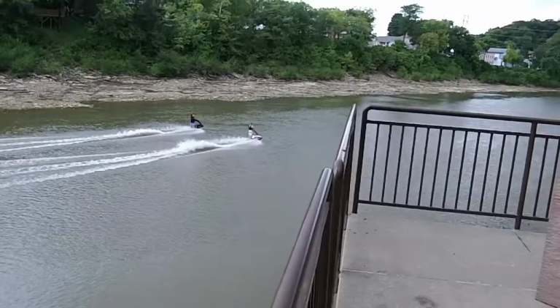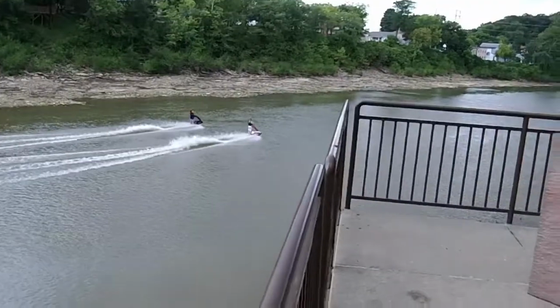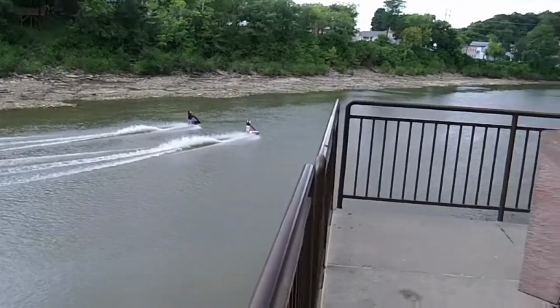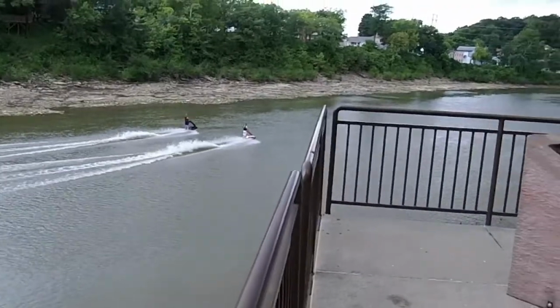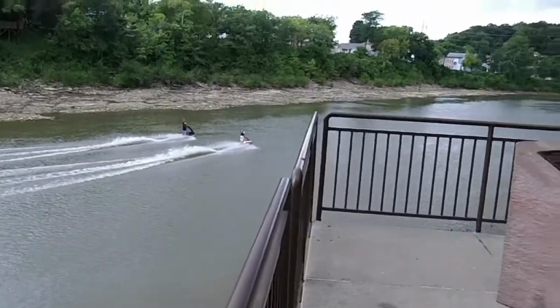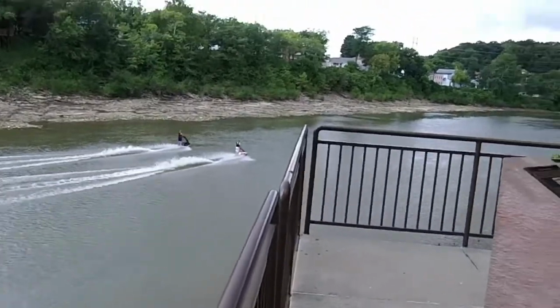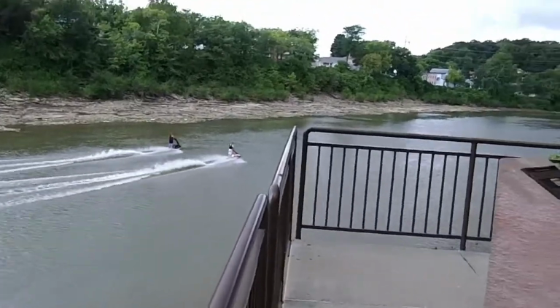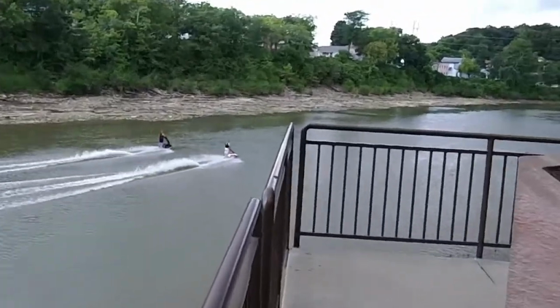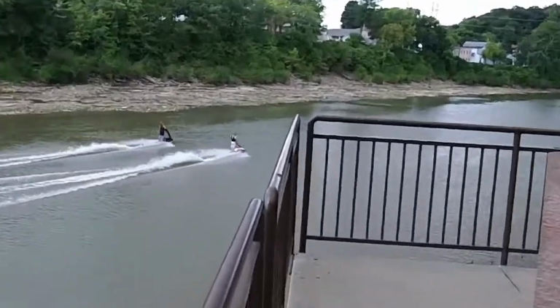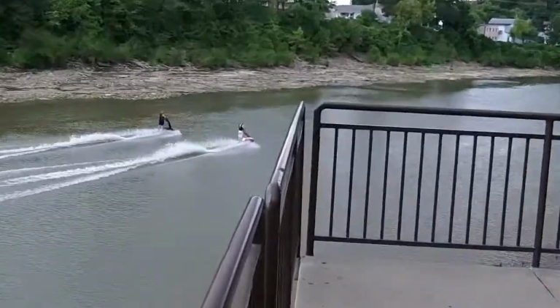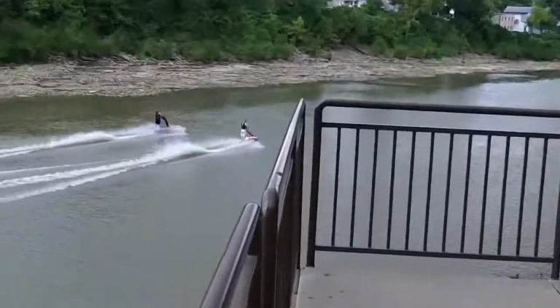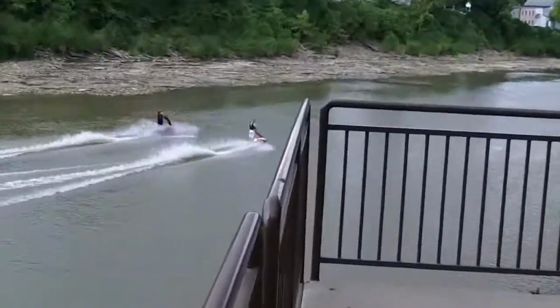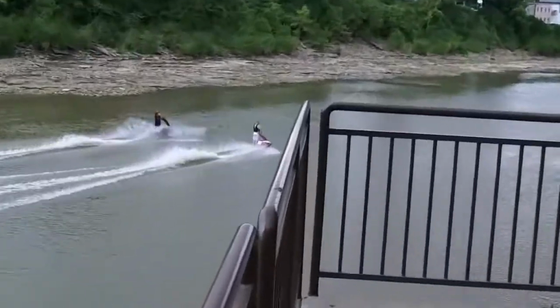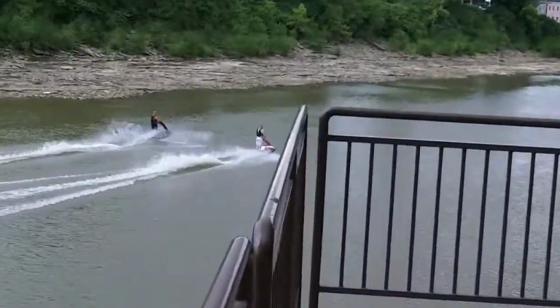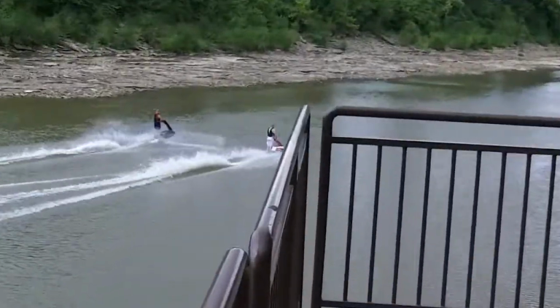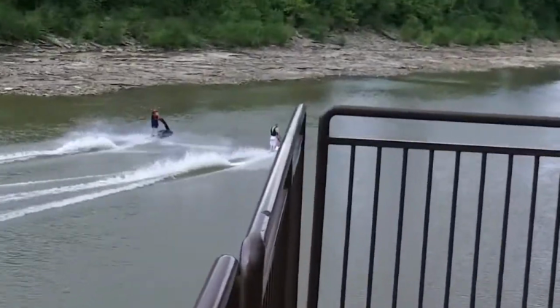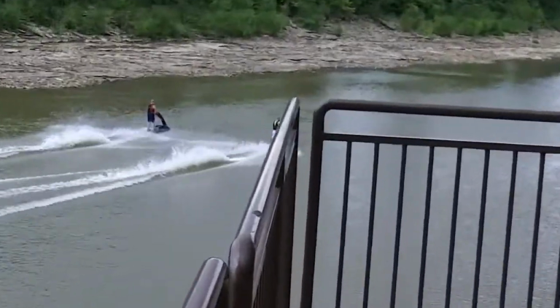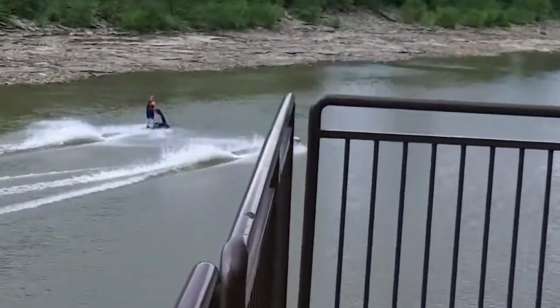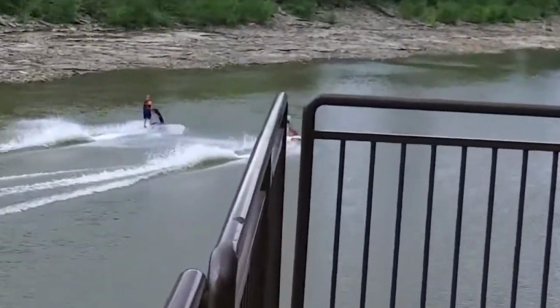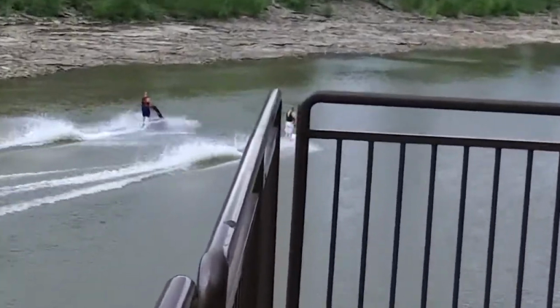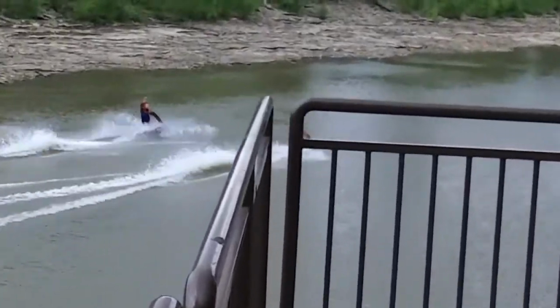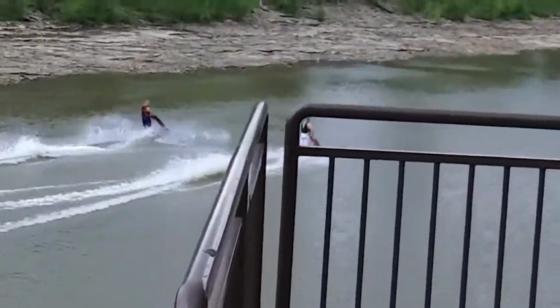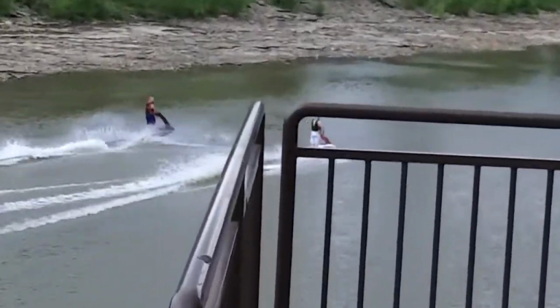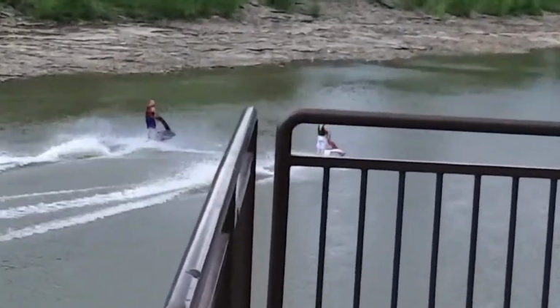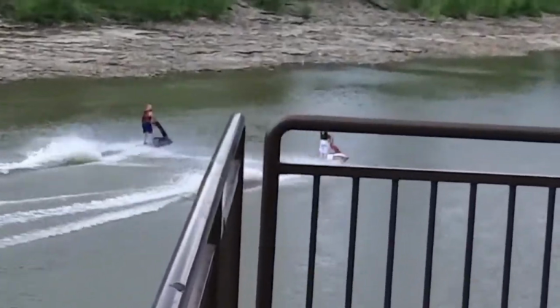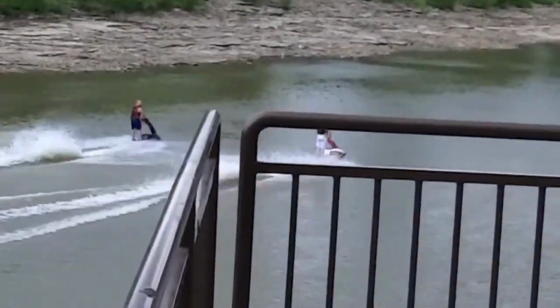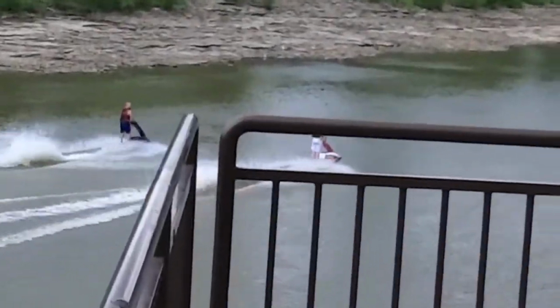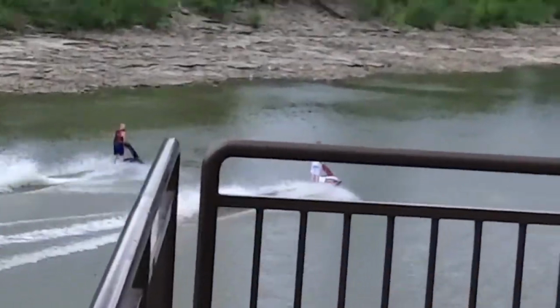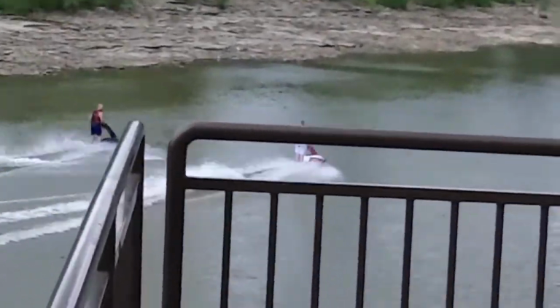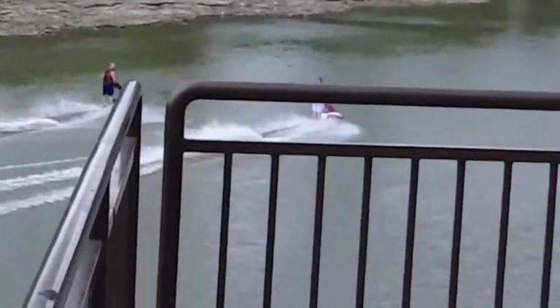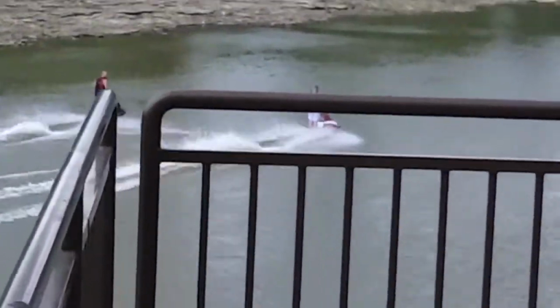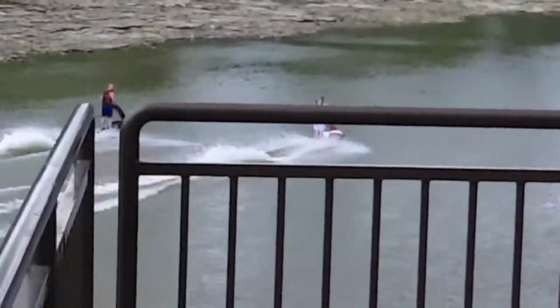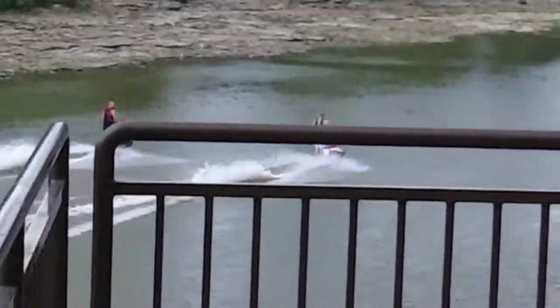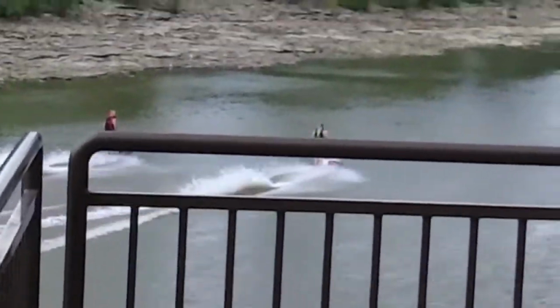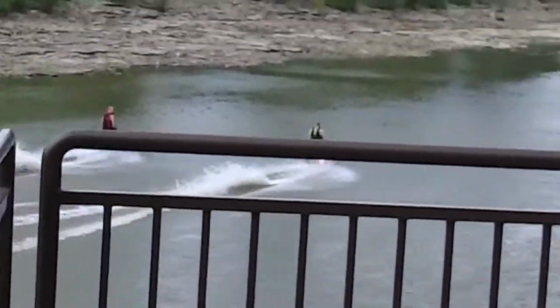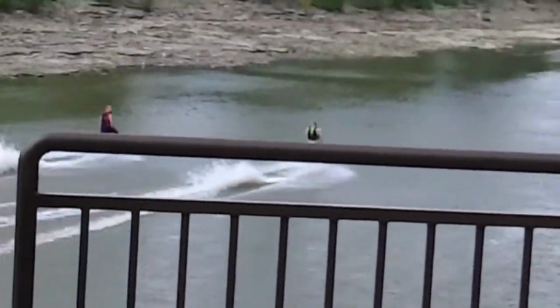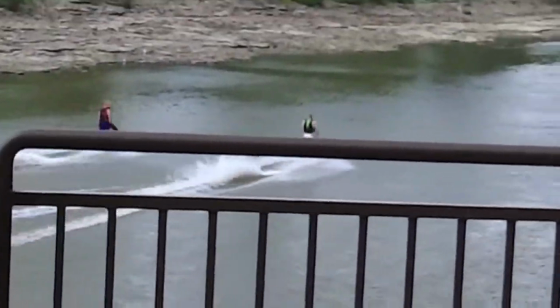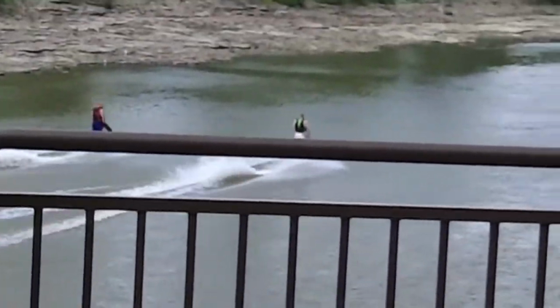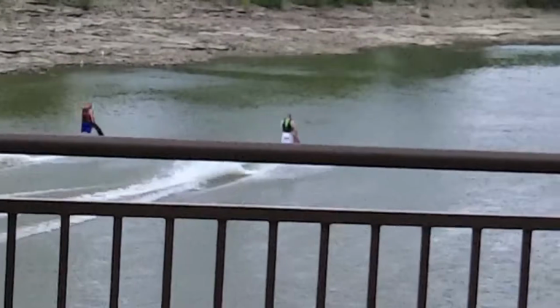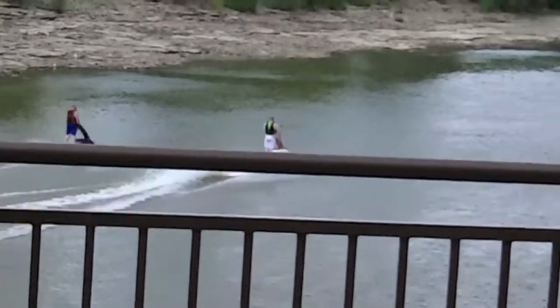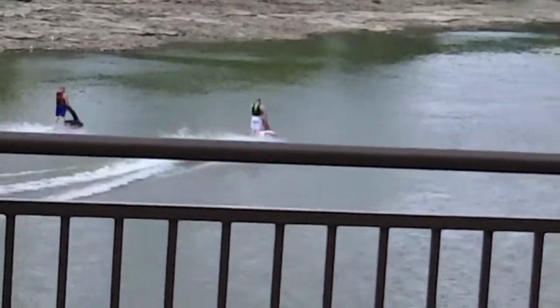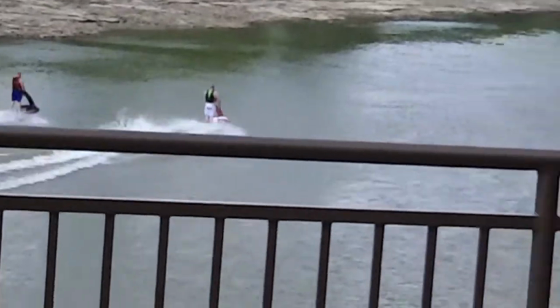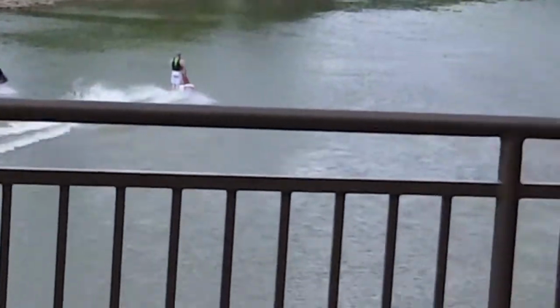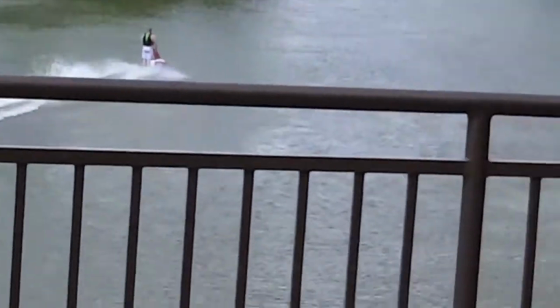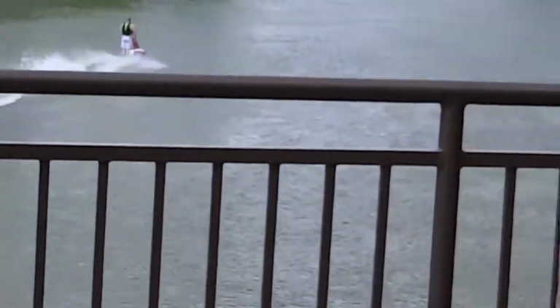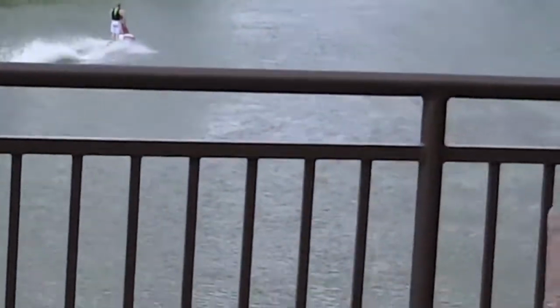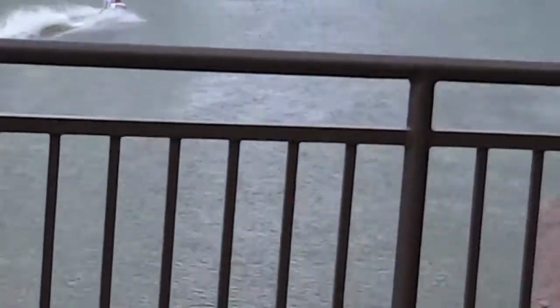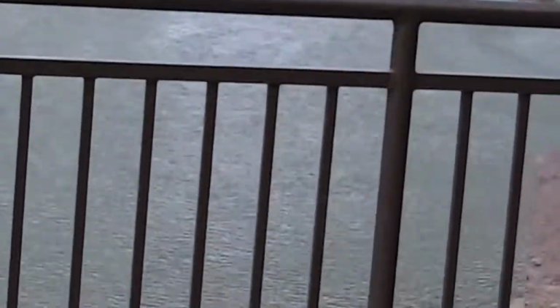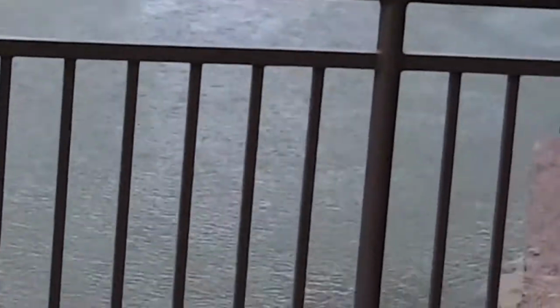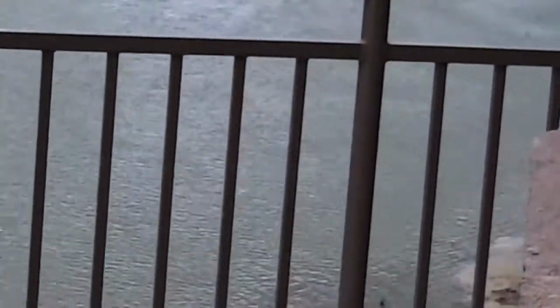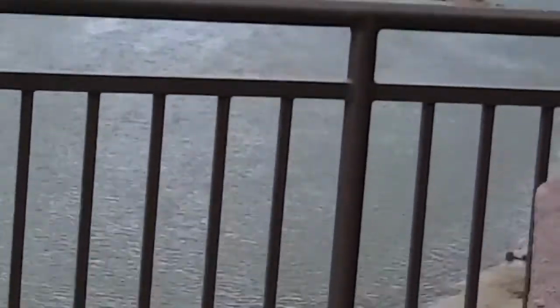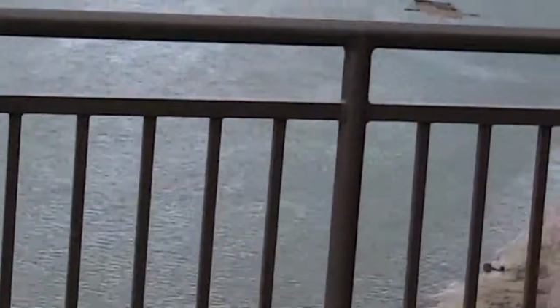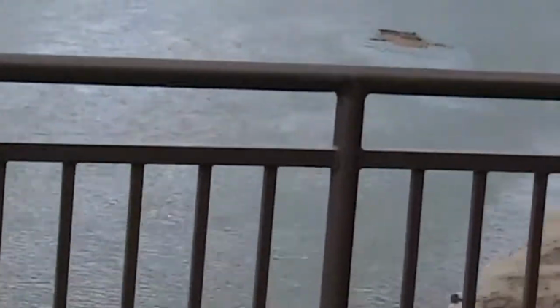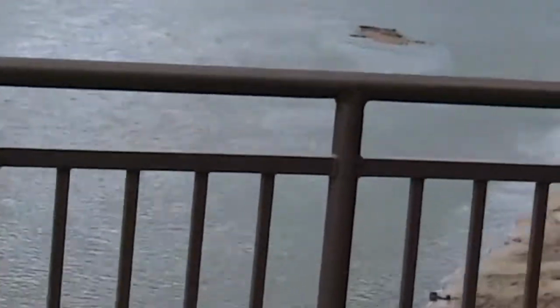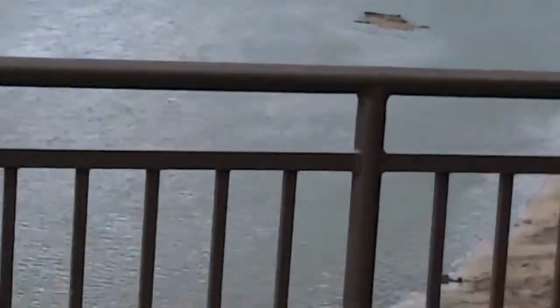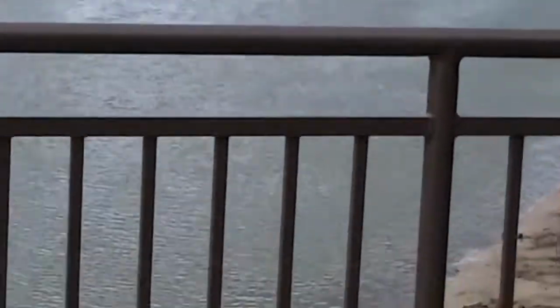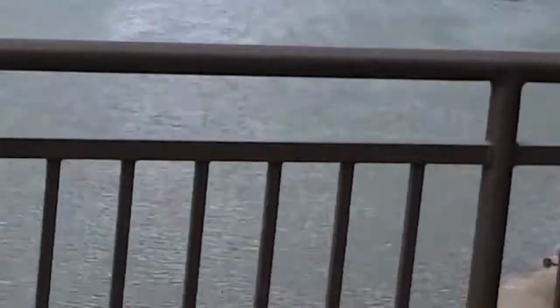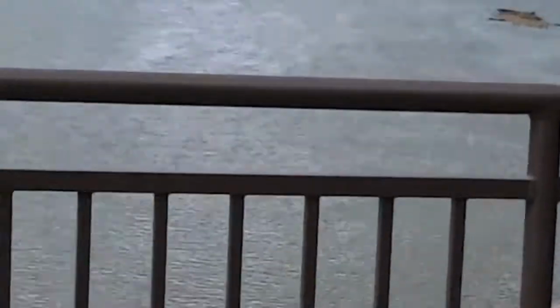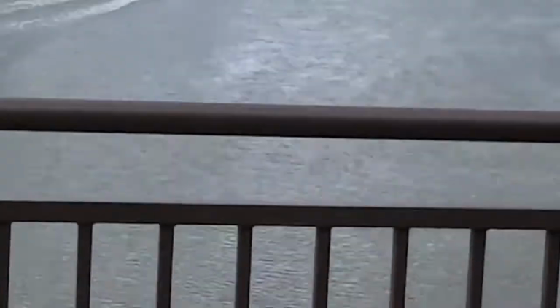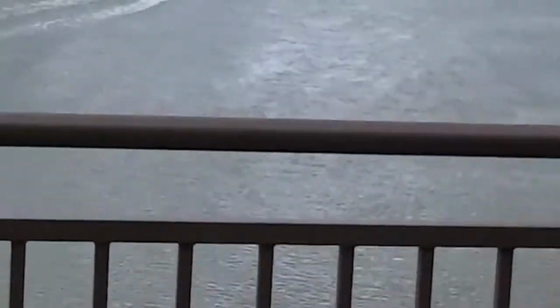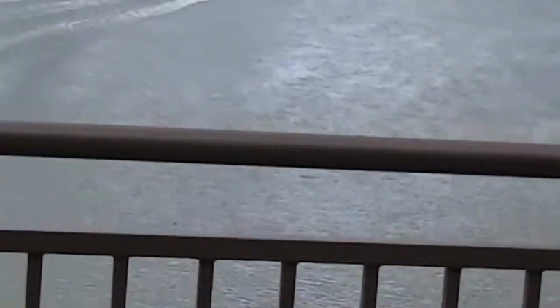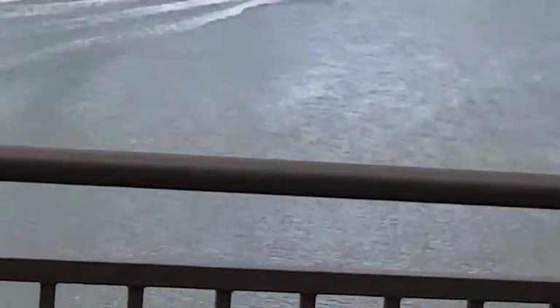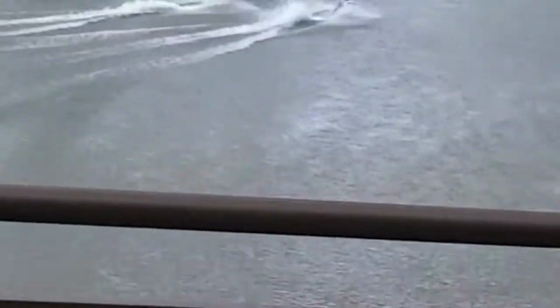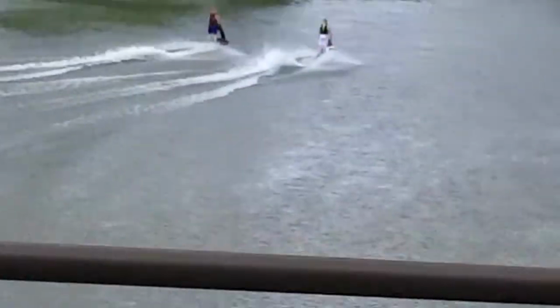Here's a guy that let me use his stand-up jet ski — that's me on the left. That was a lot of fun.